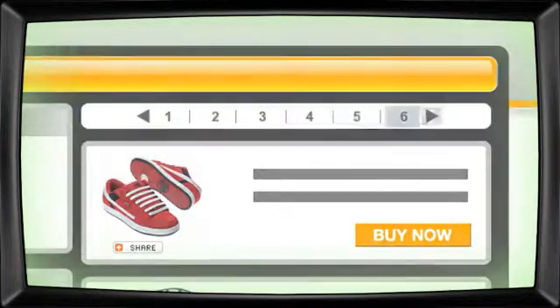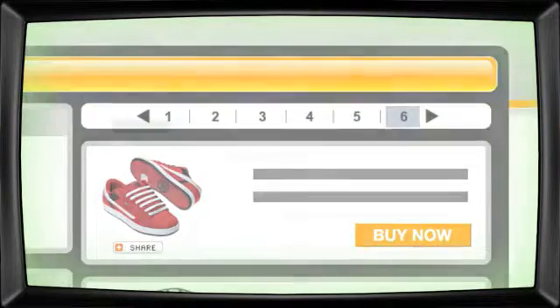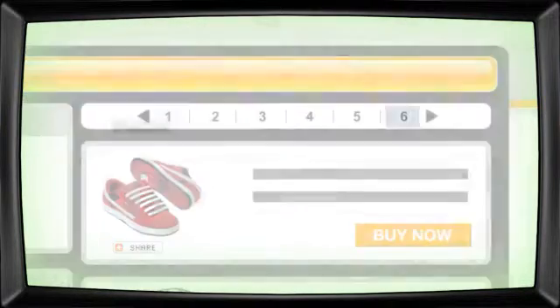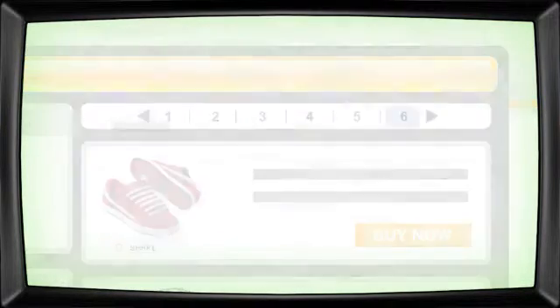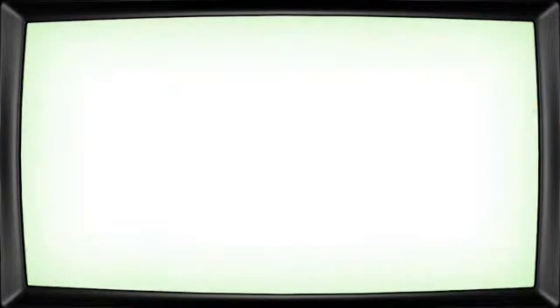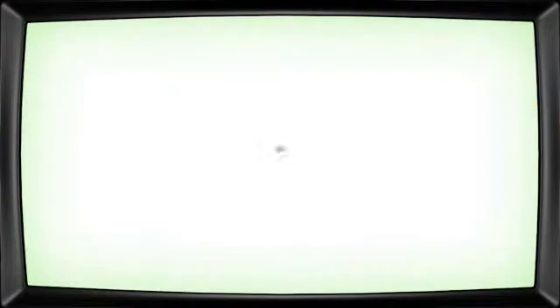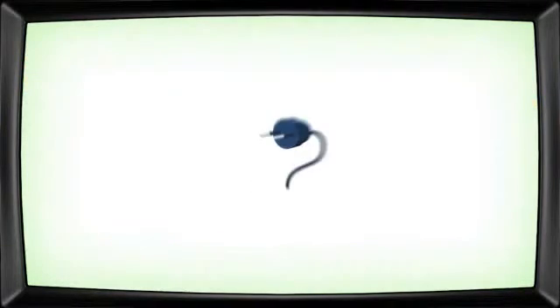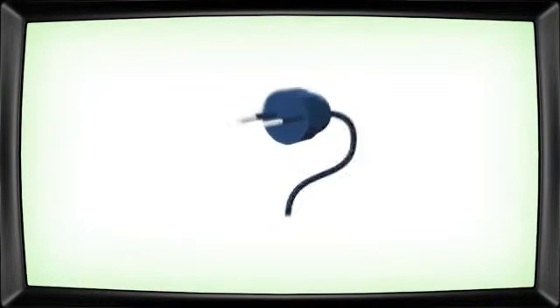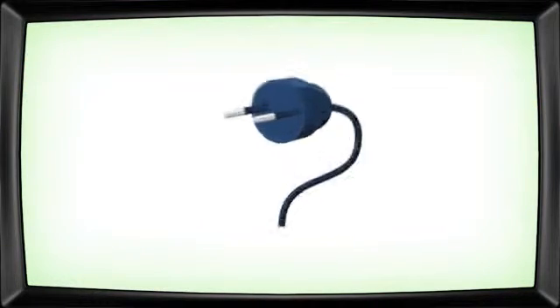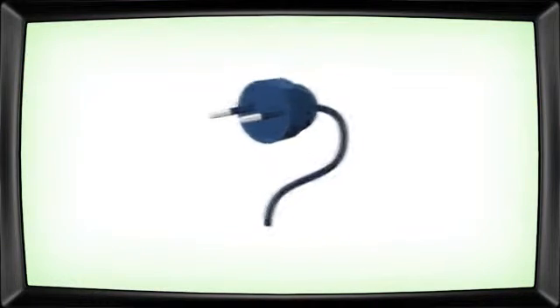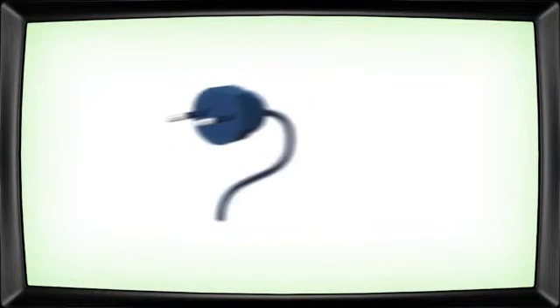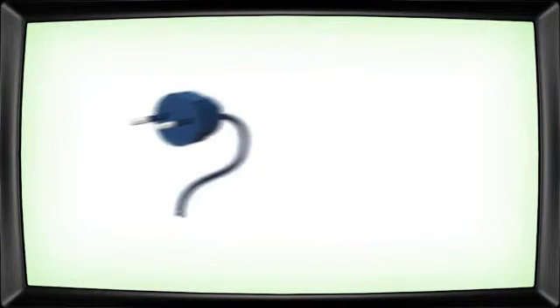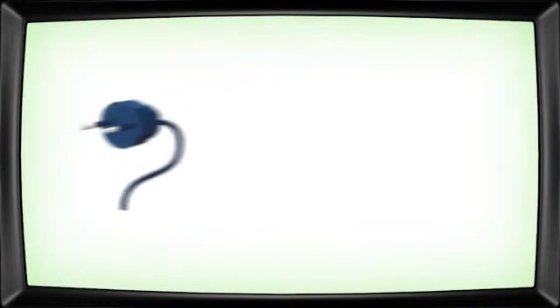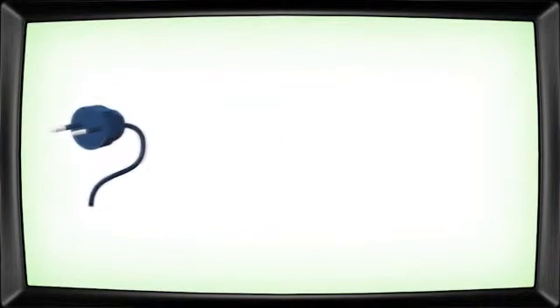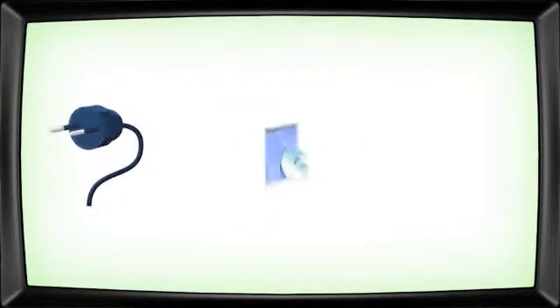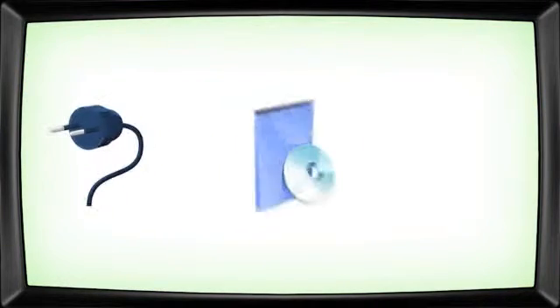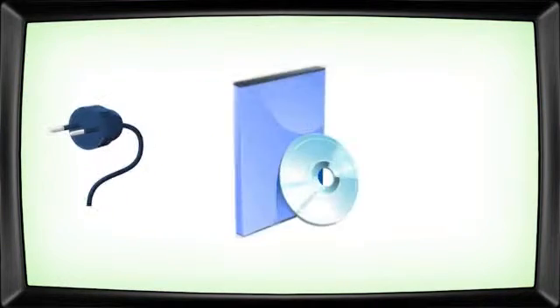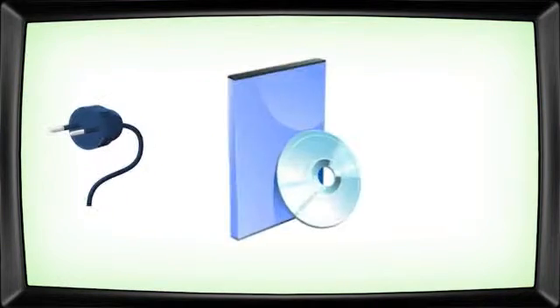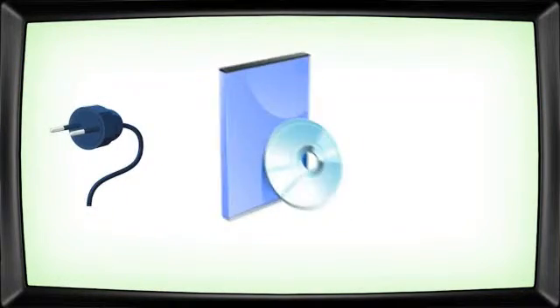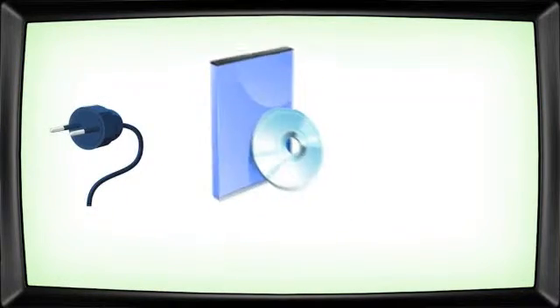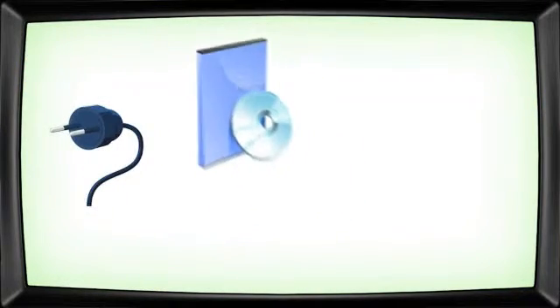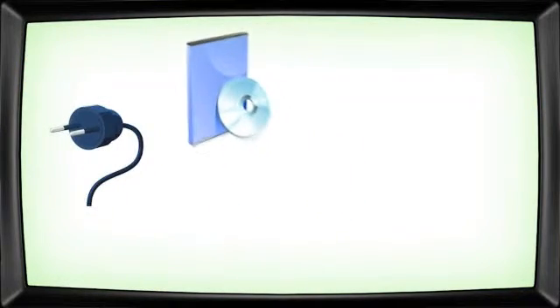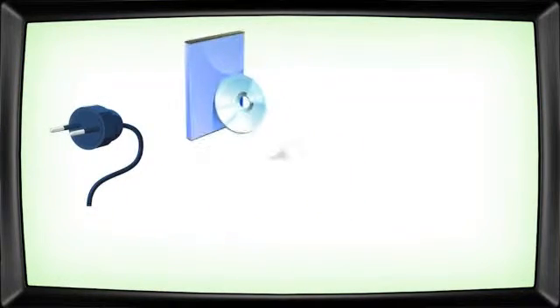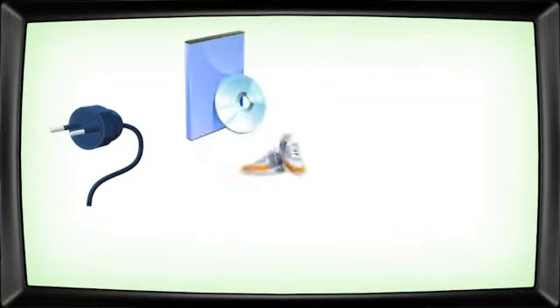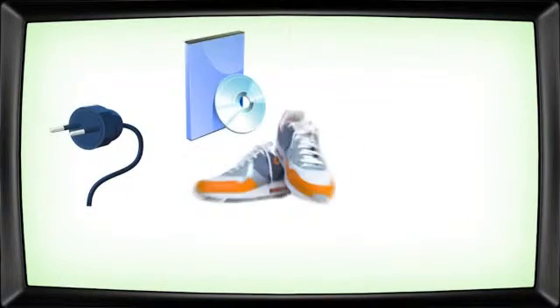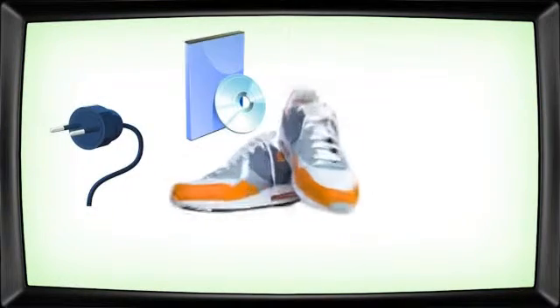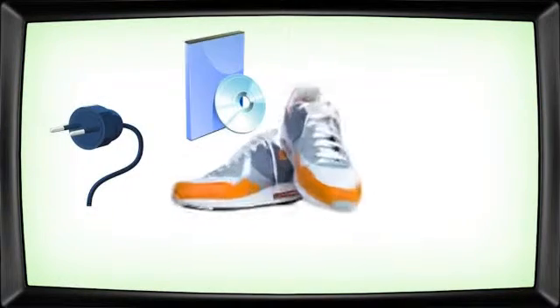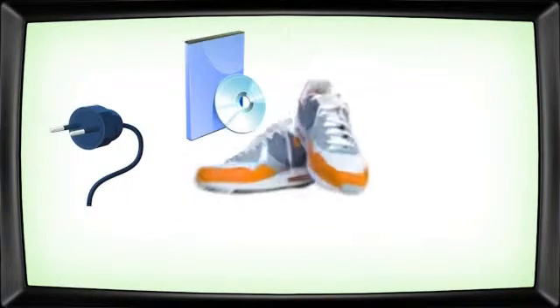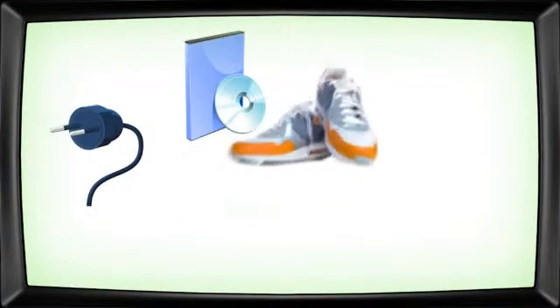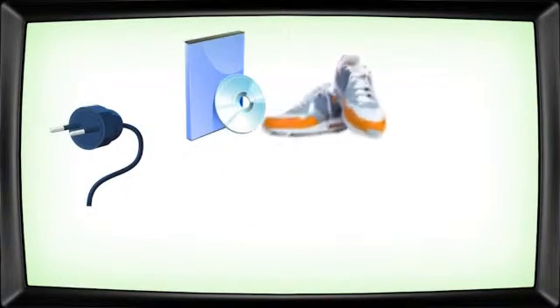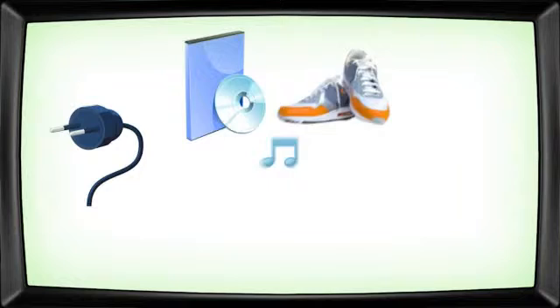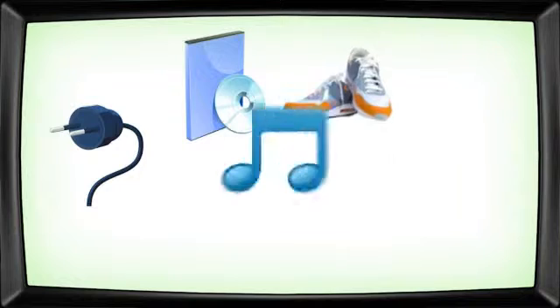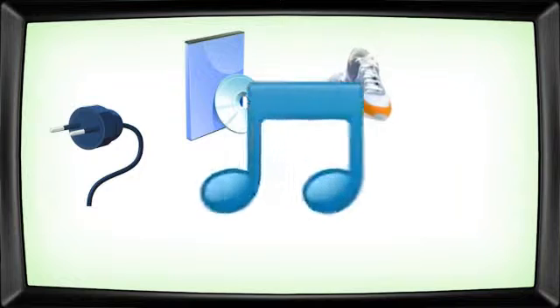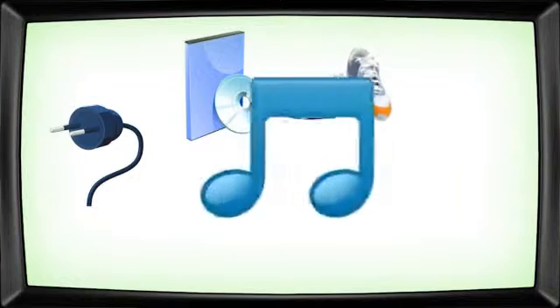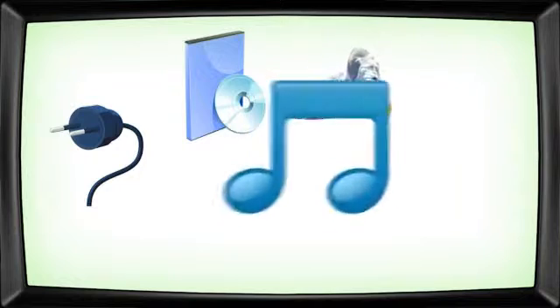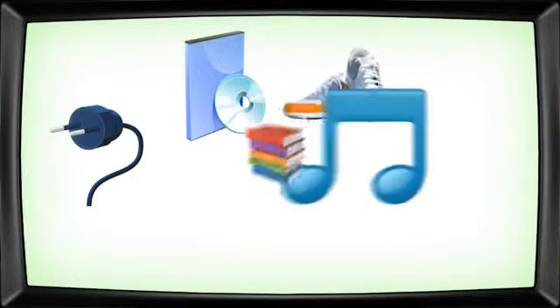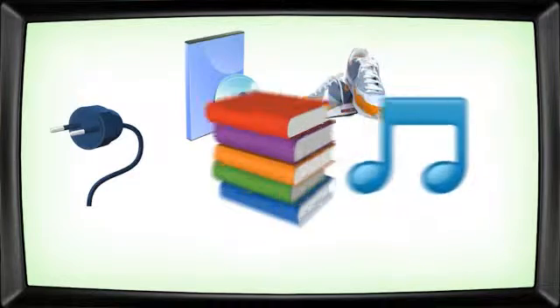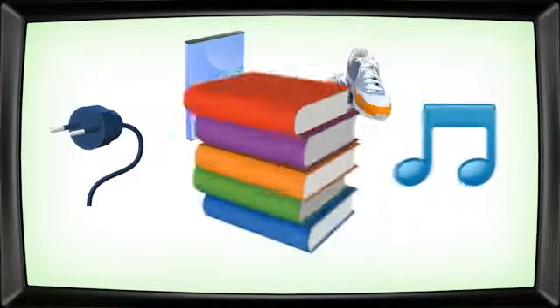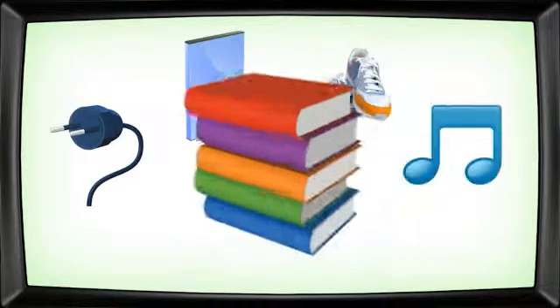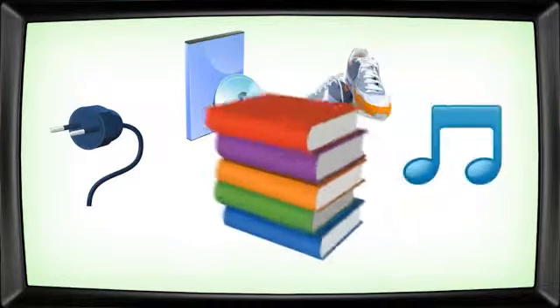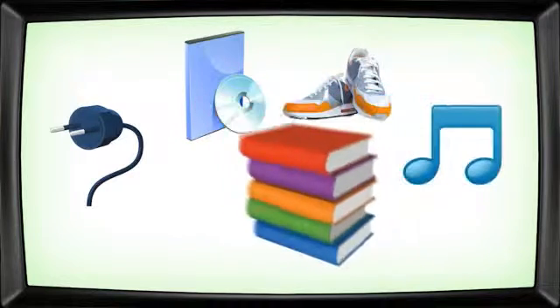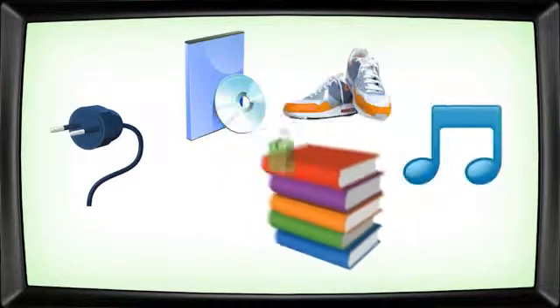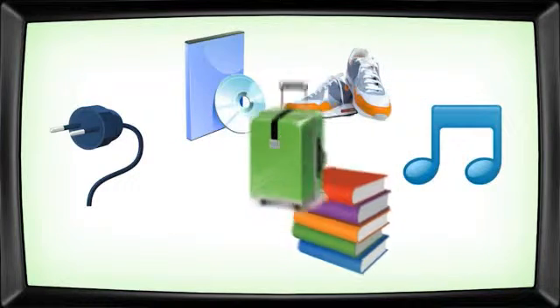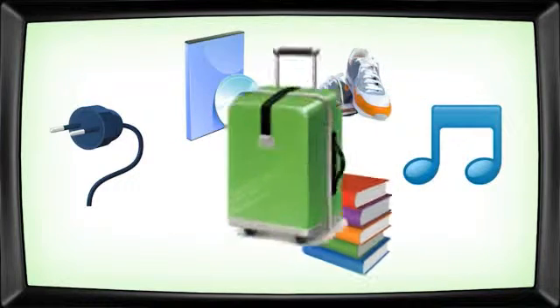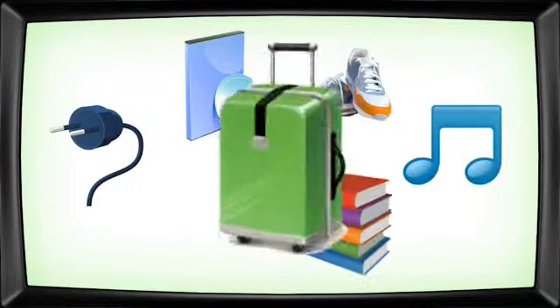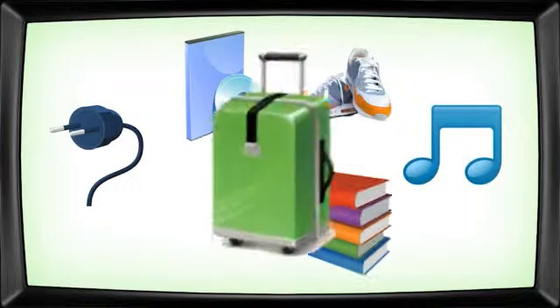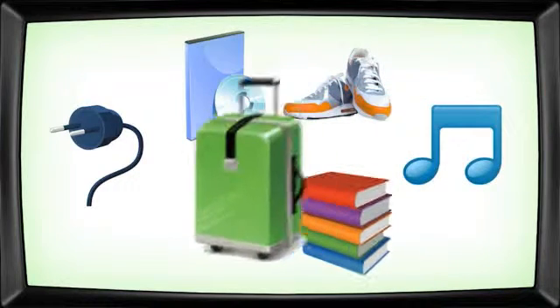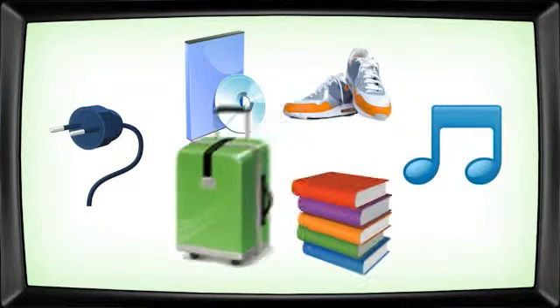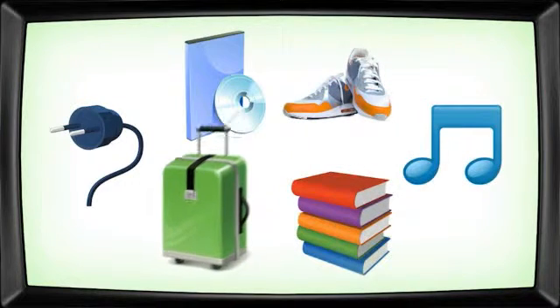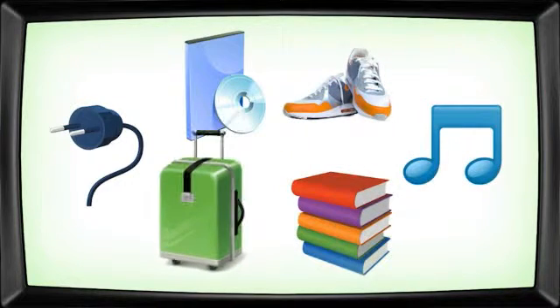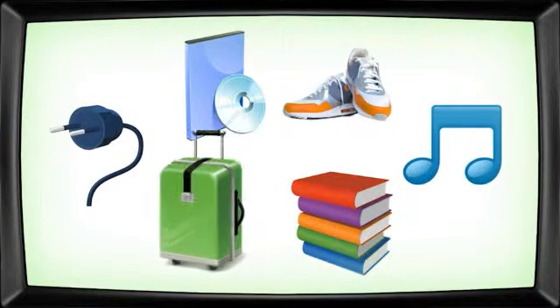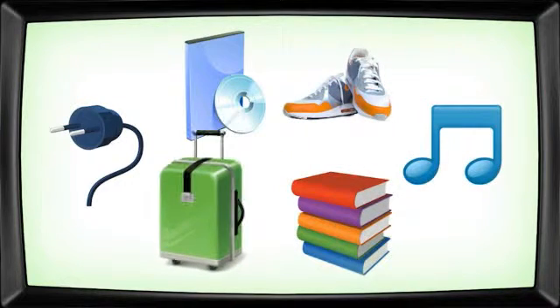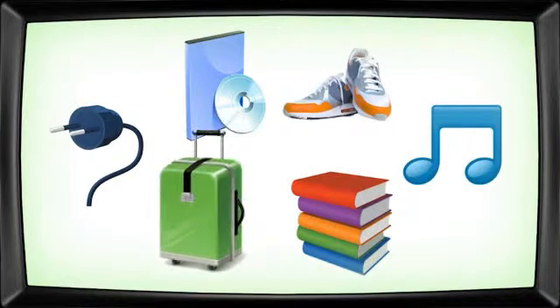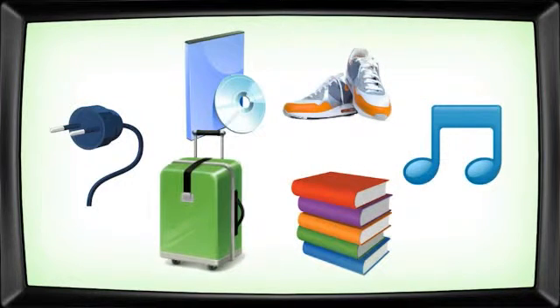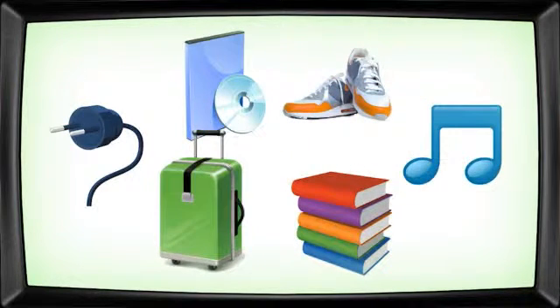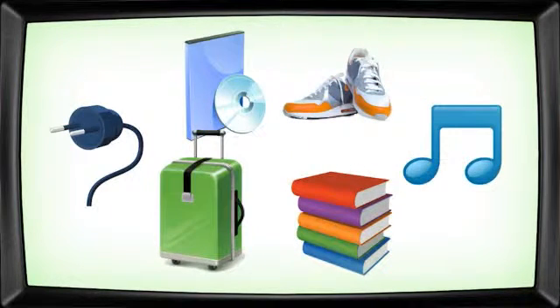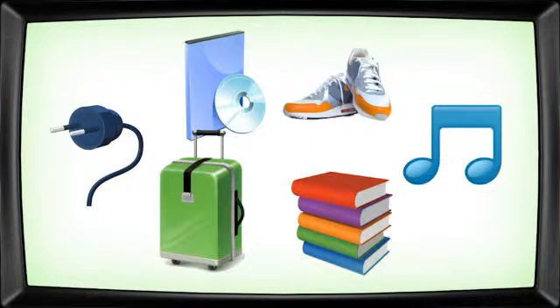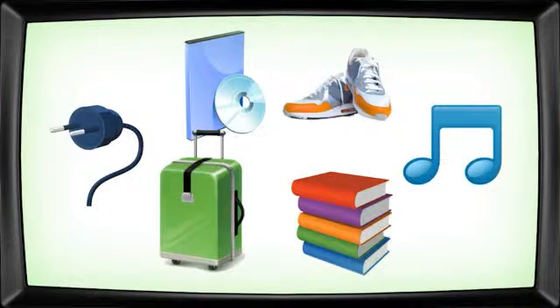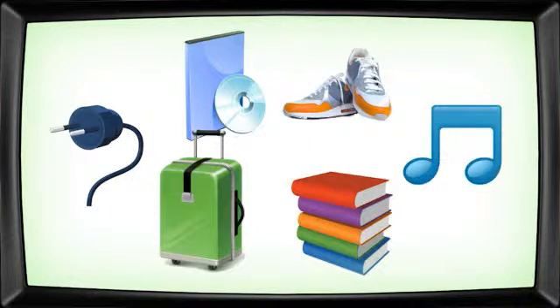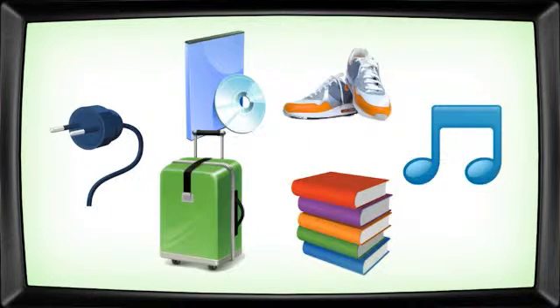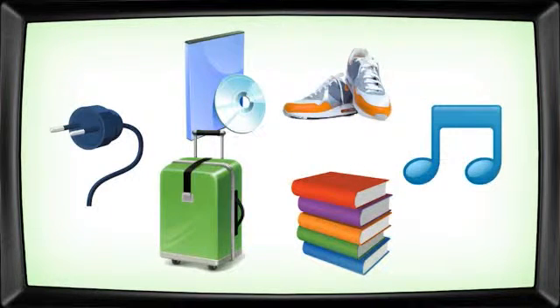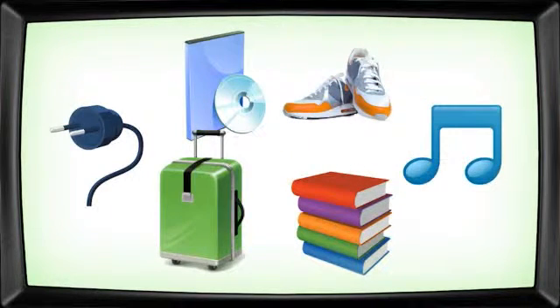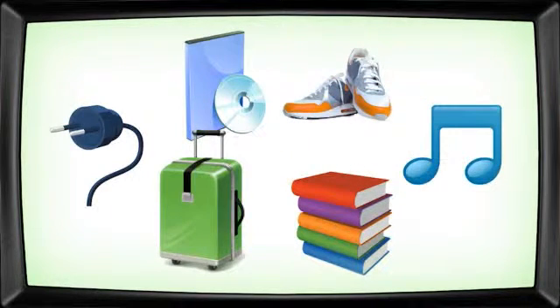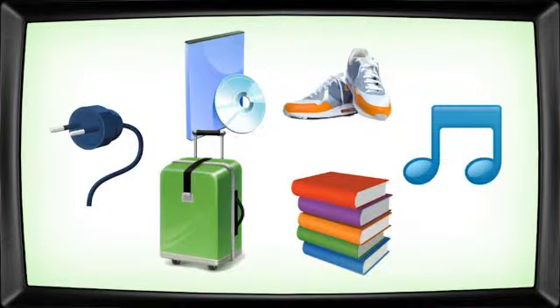Sell electronics or software, apparel, music, books, or travel. Your options are endless.